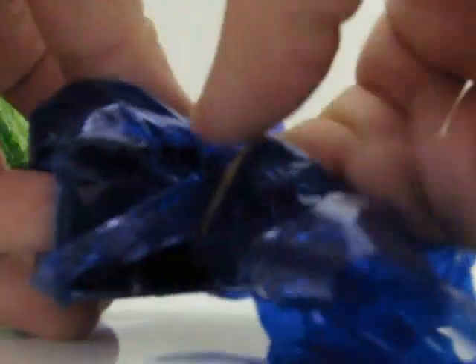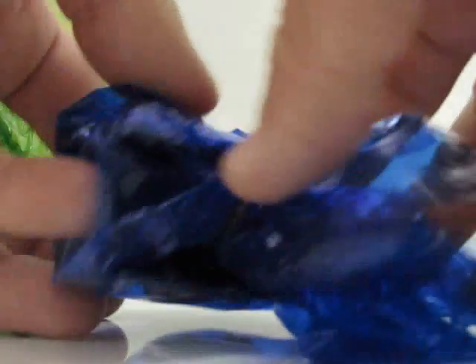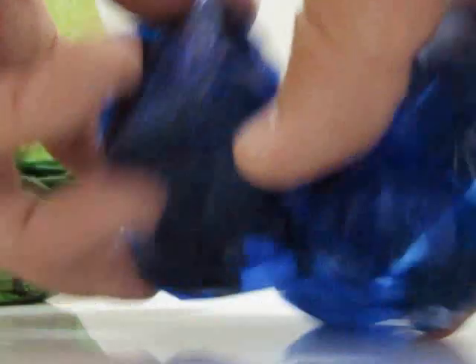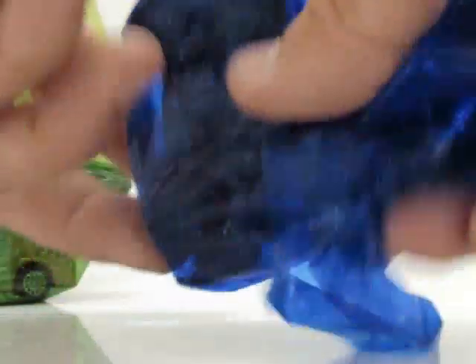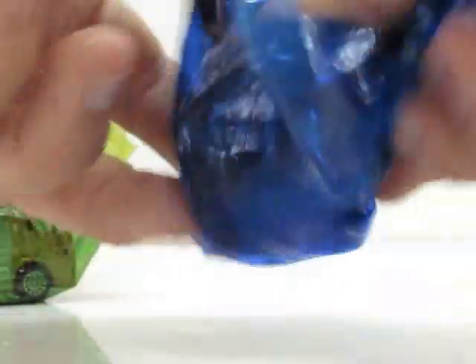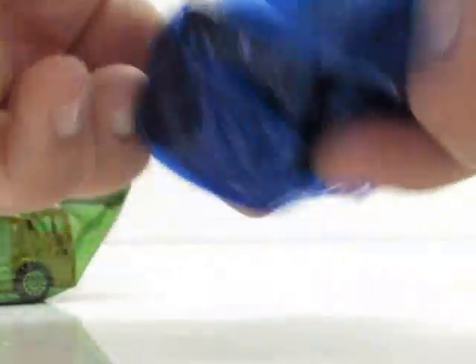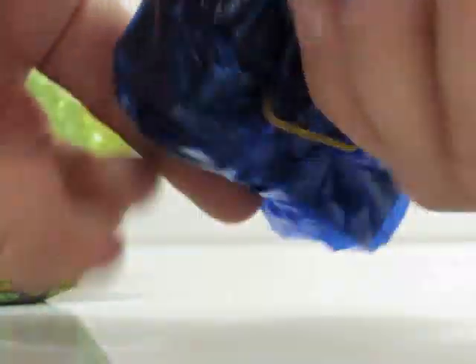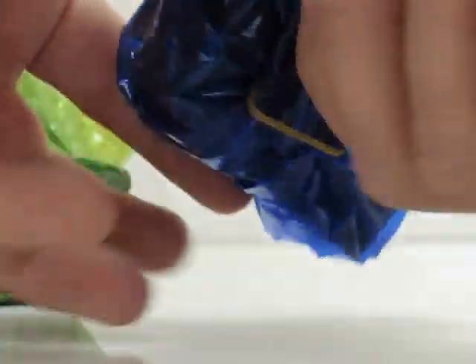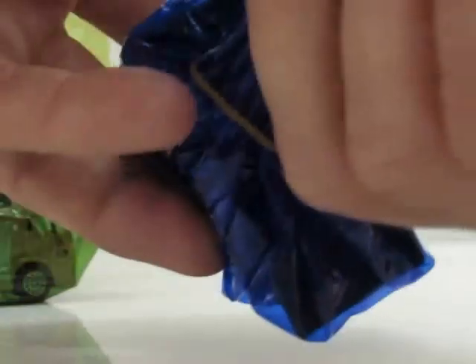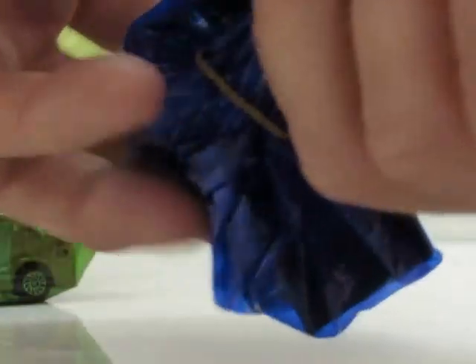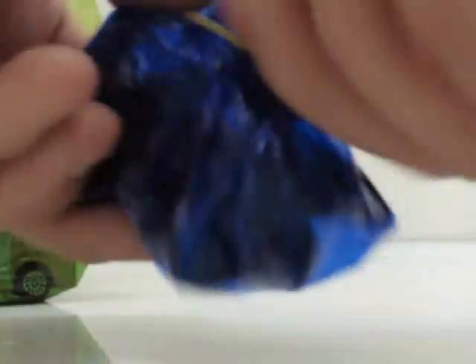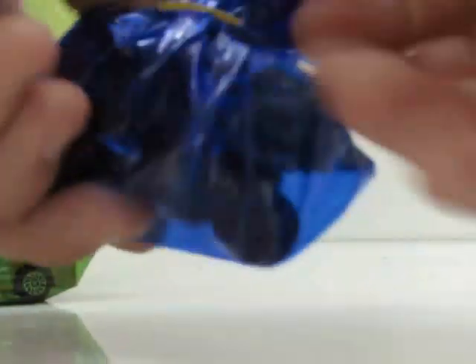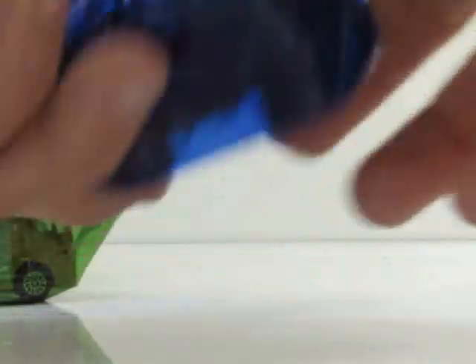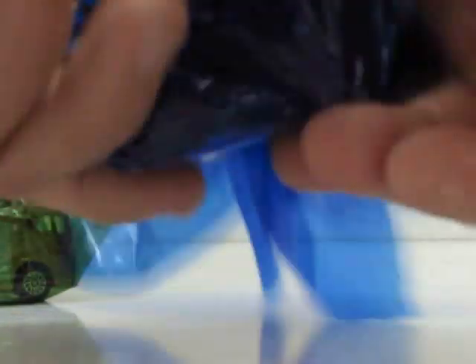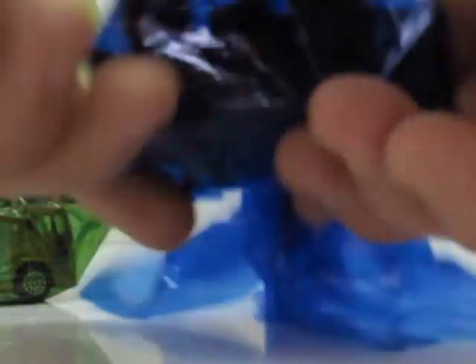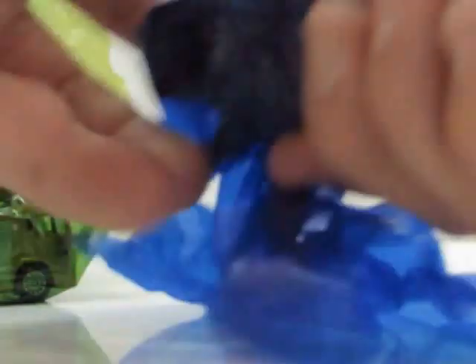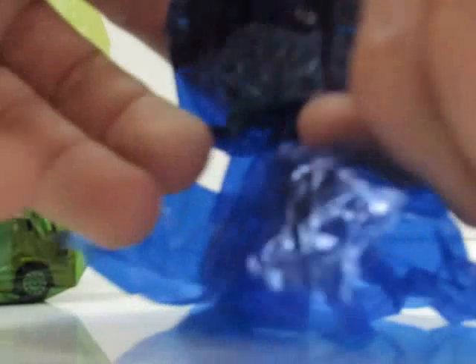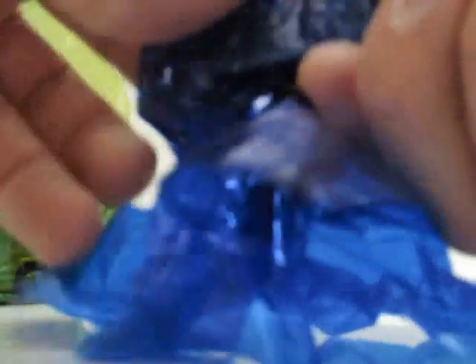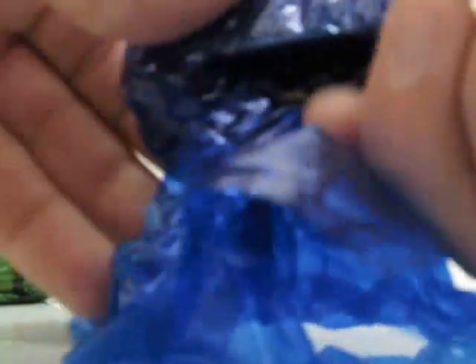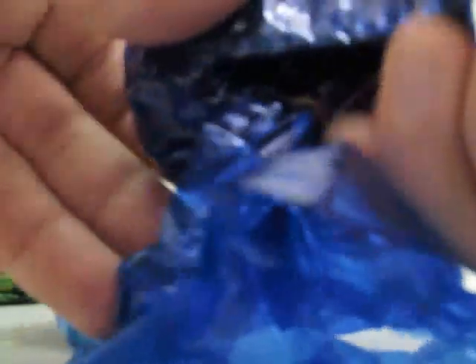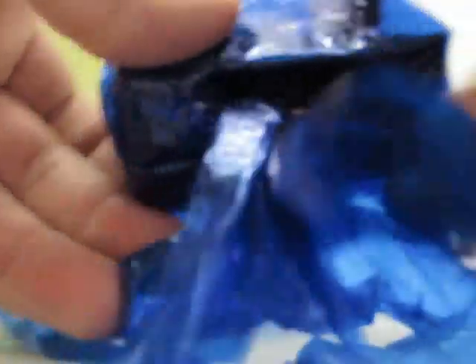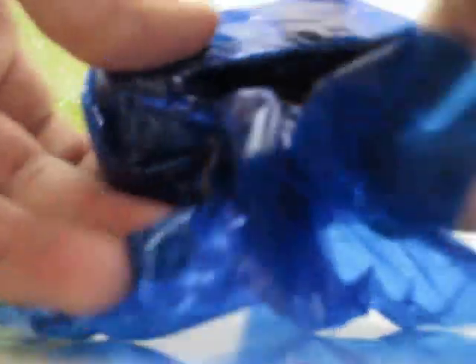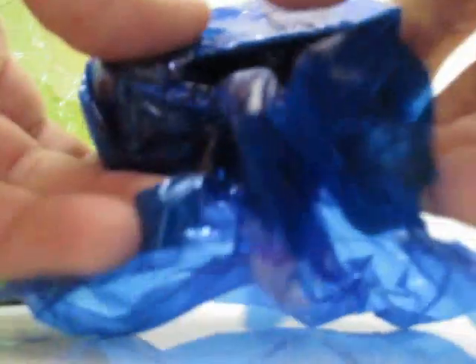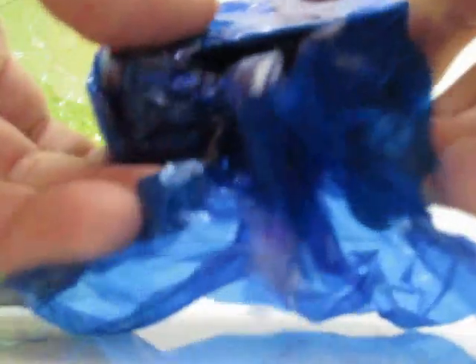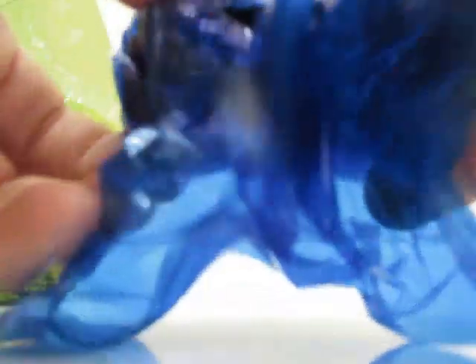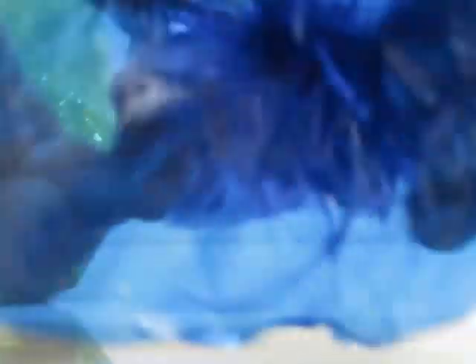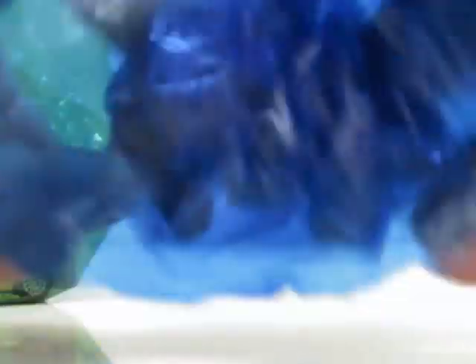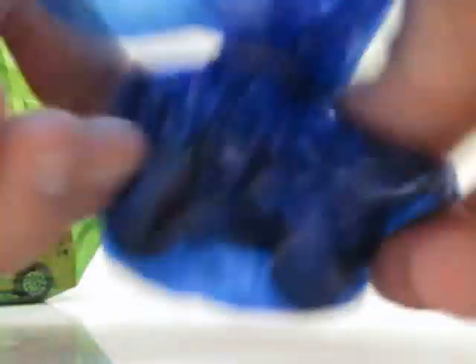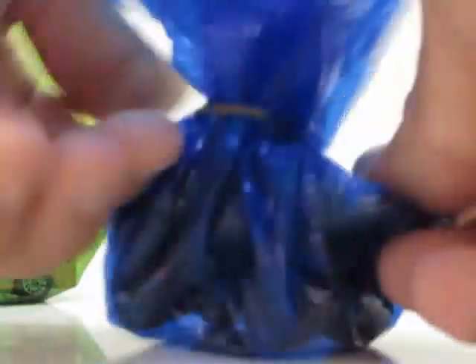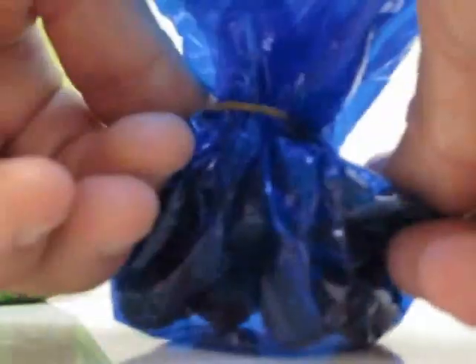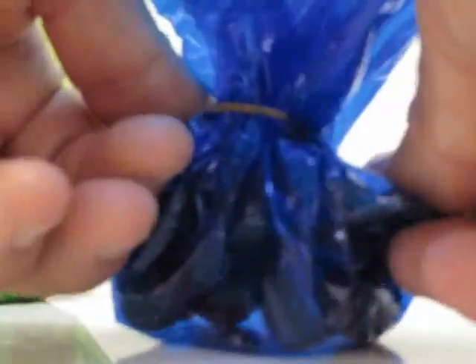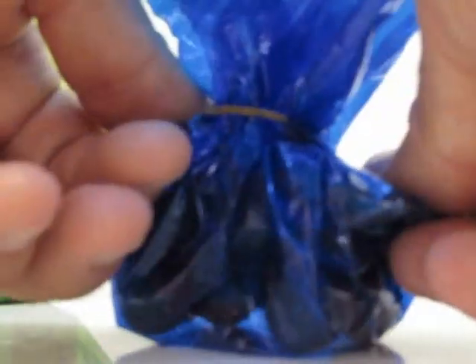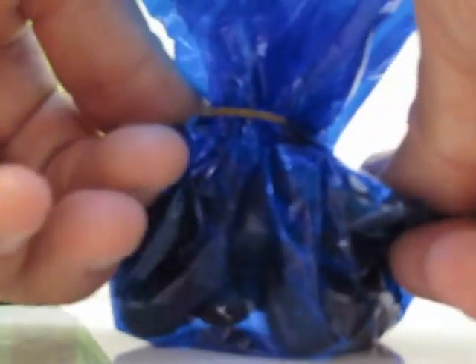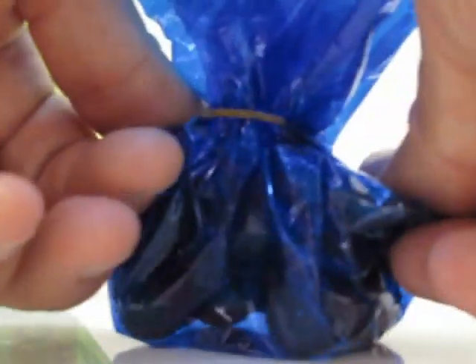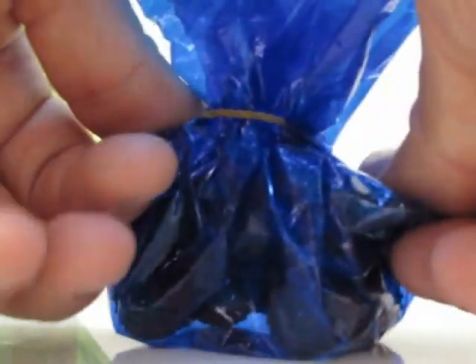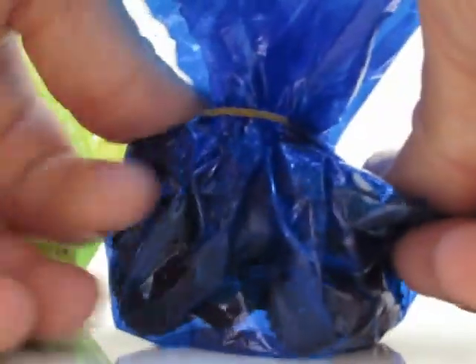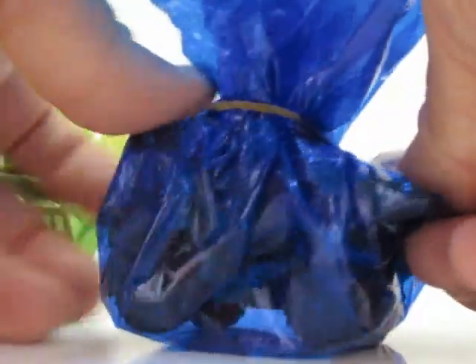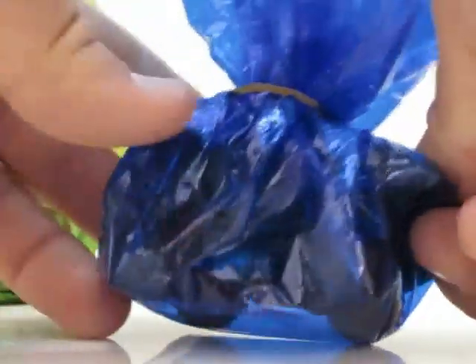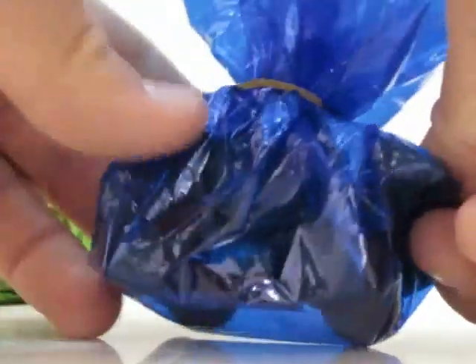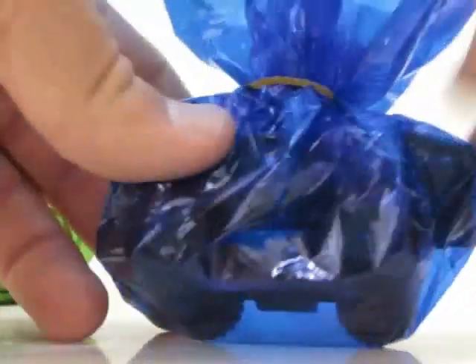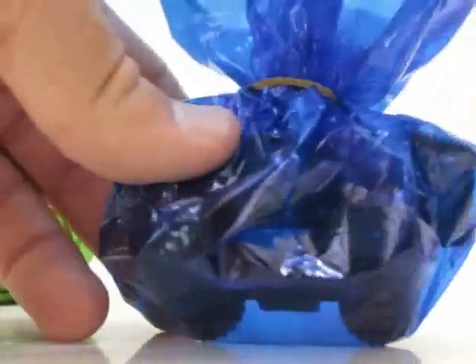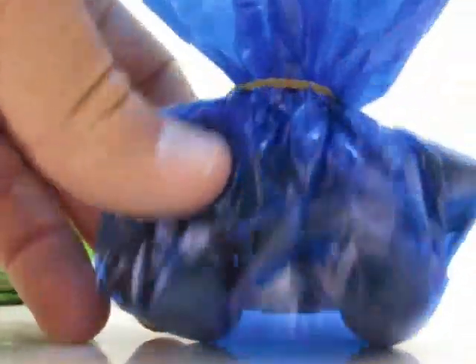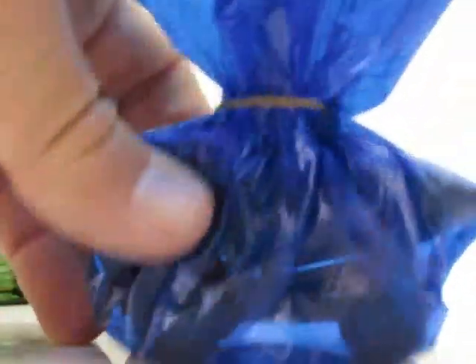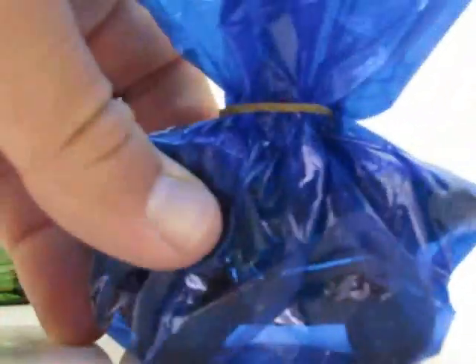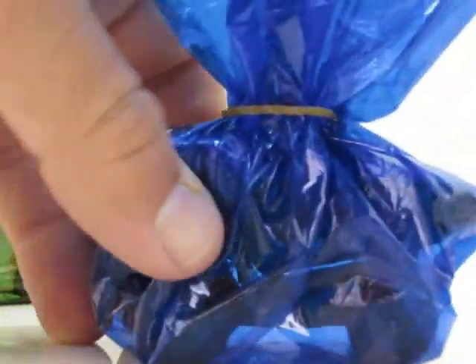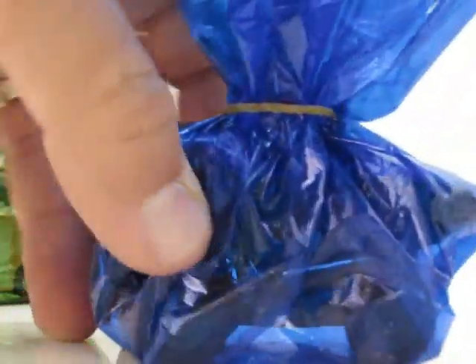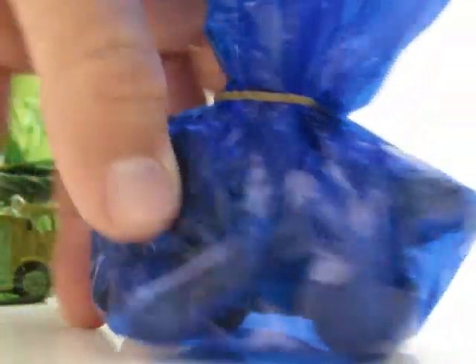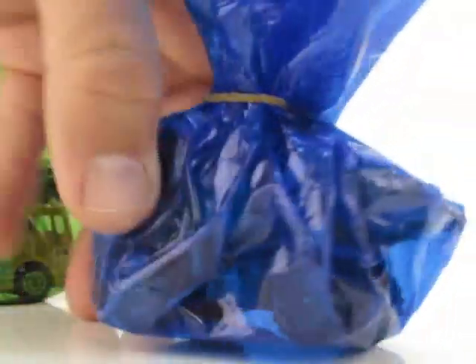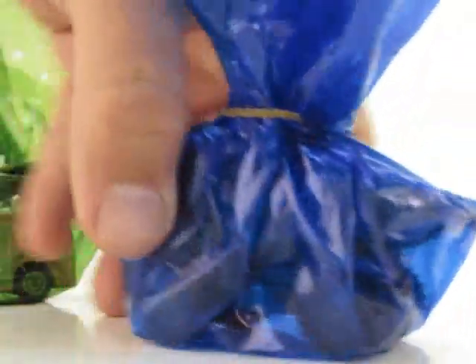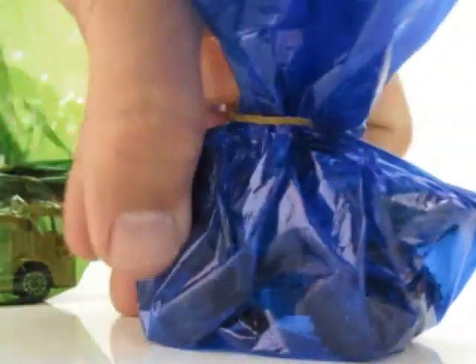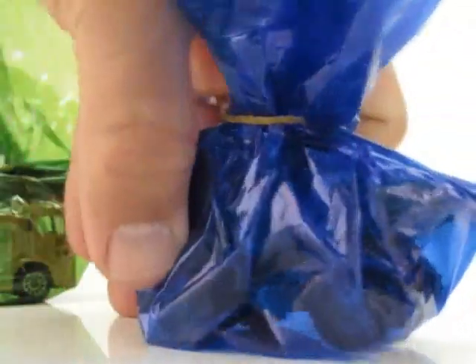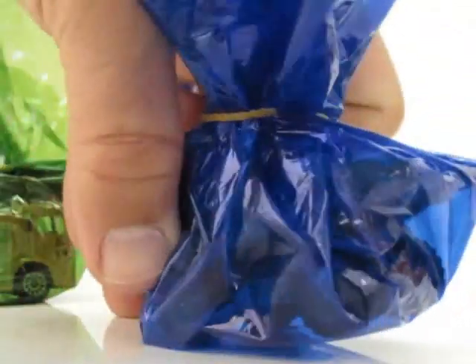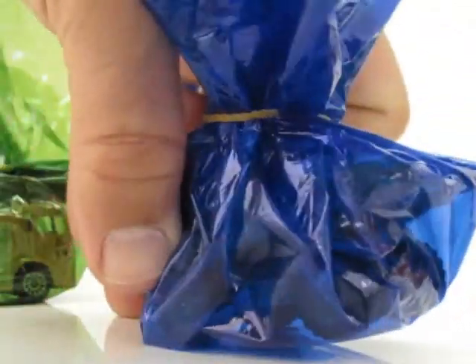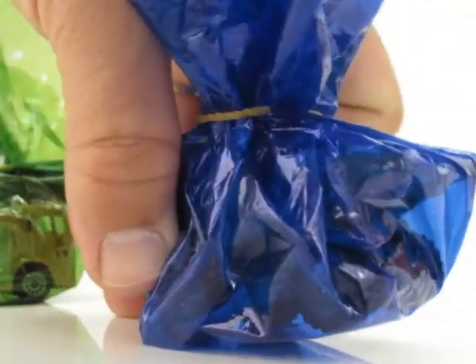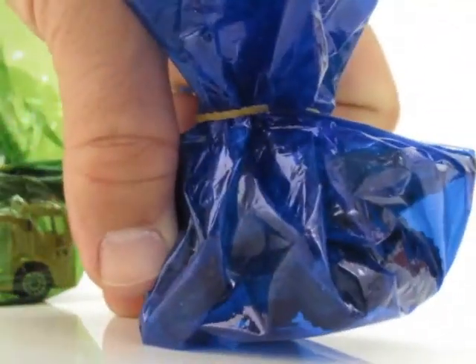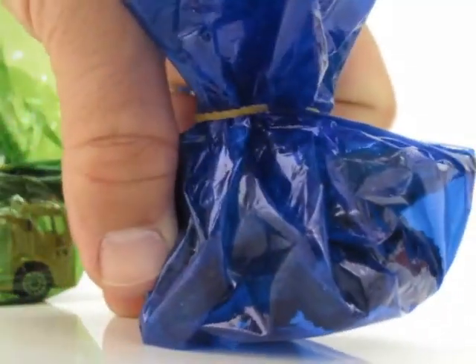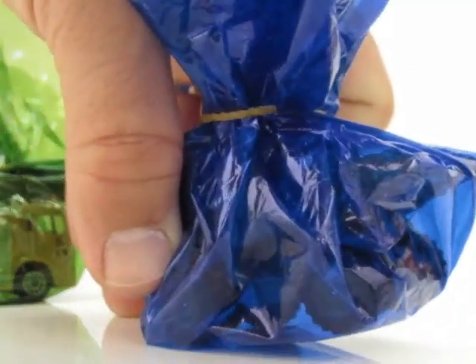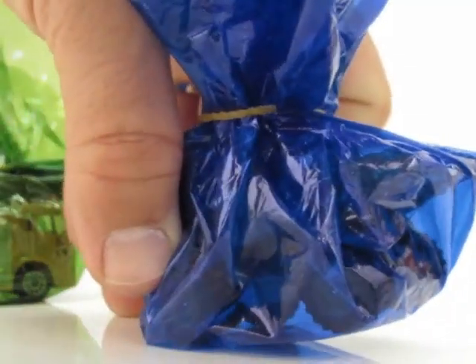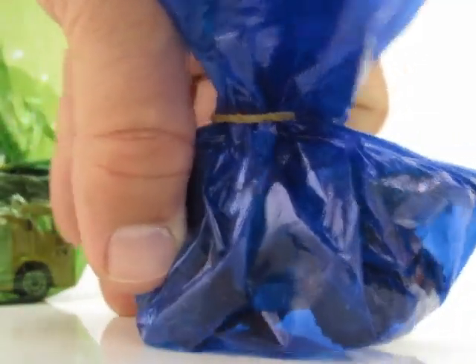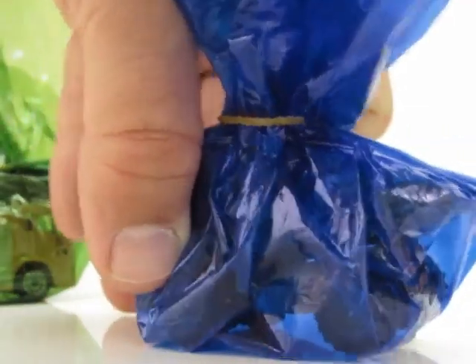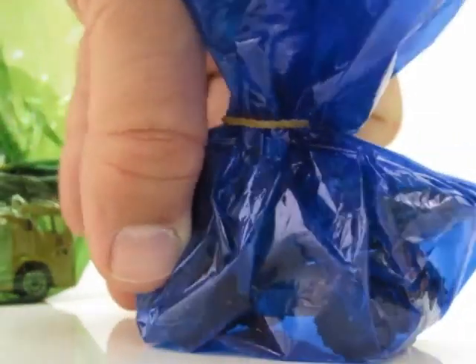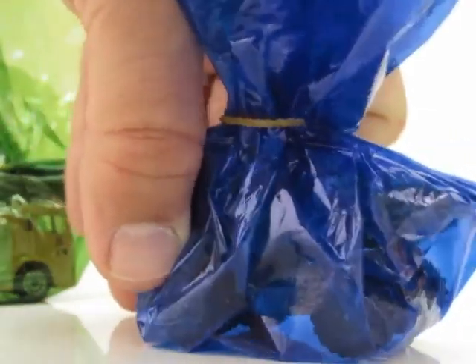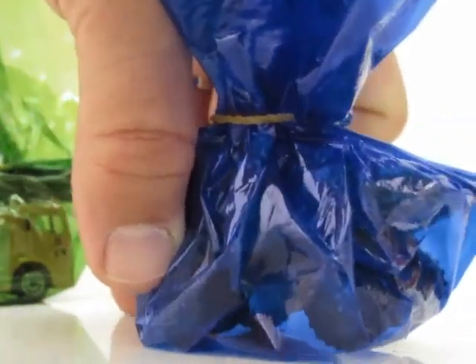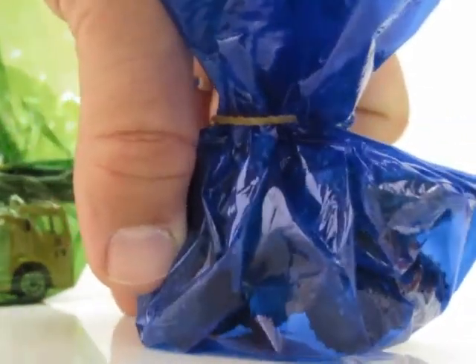So now we have the blue one. Let's open the blue one.